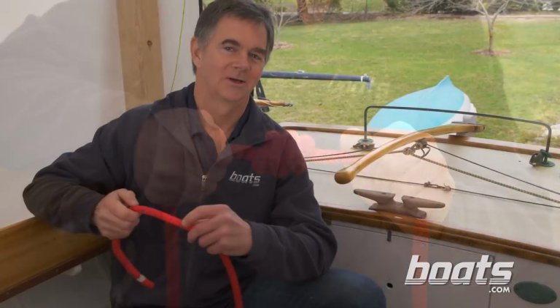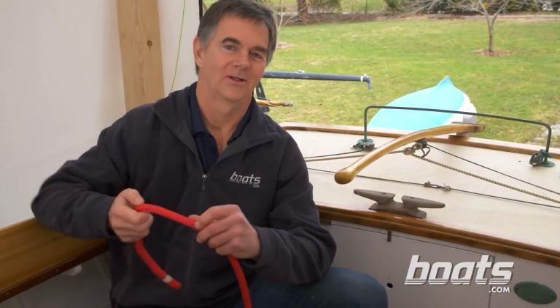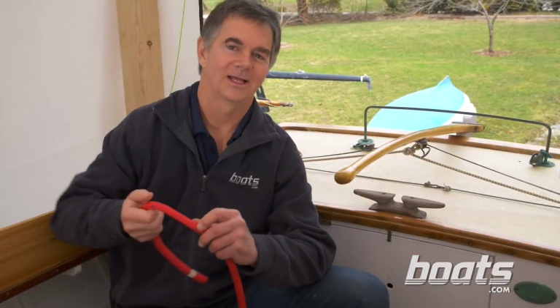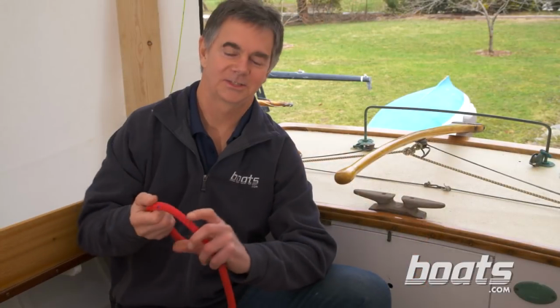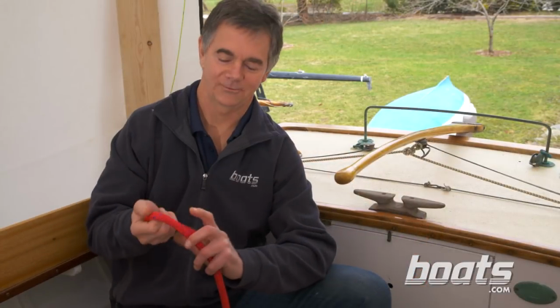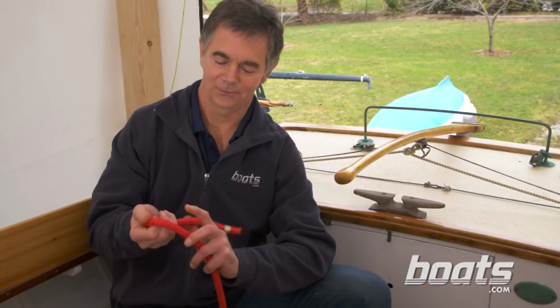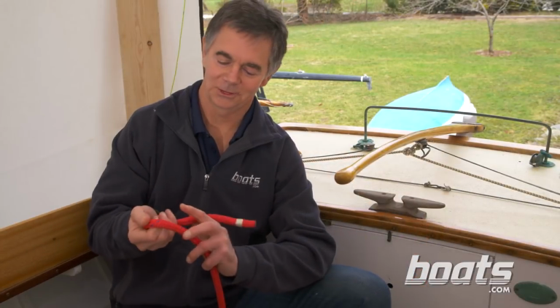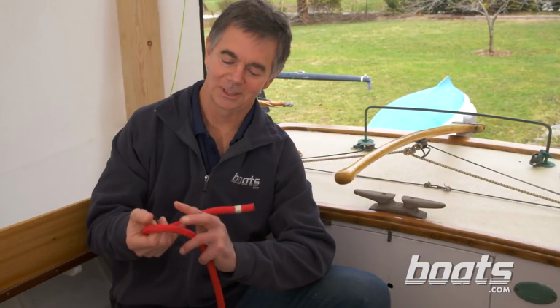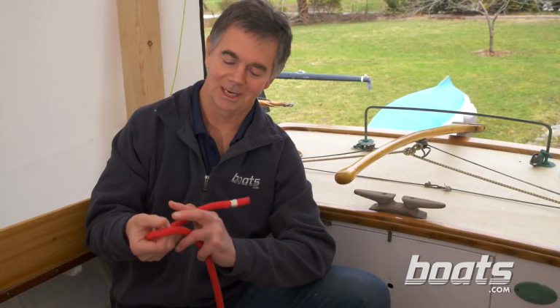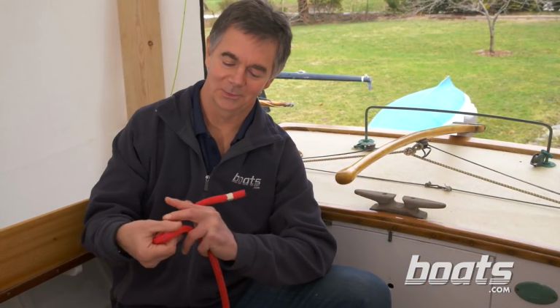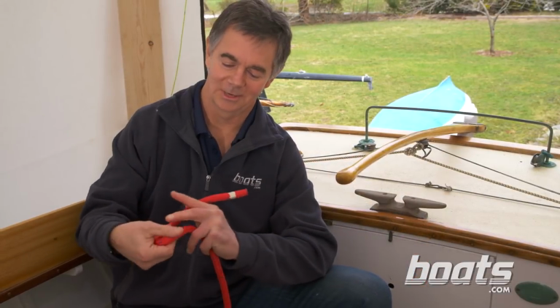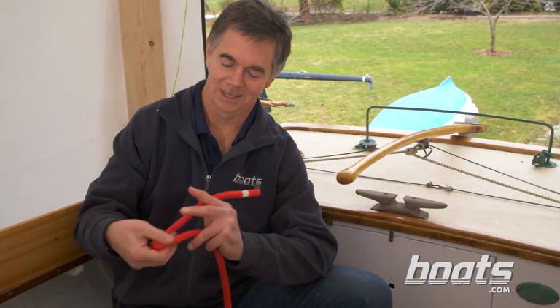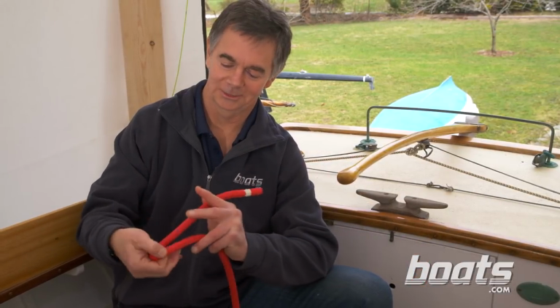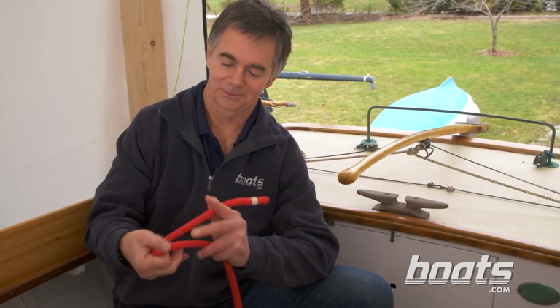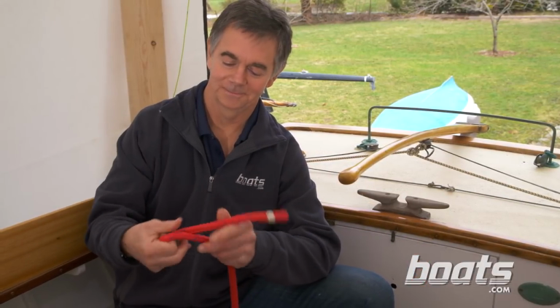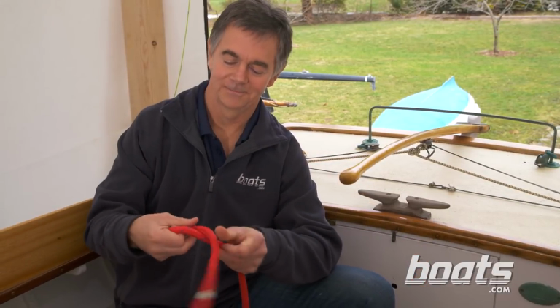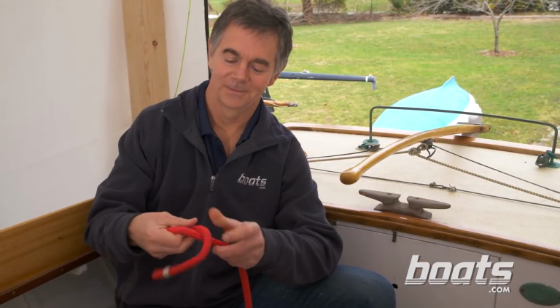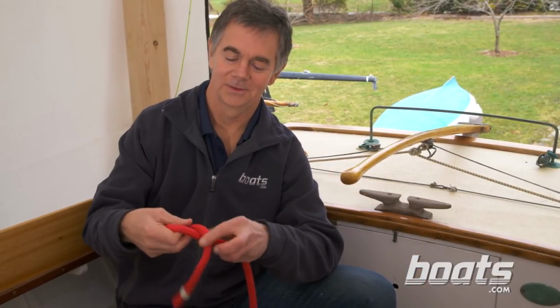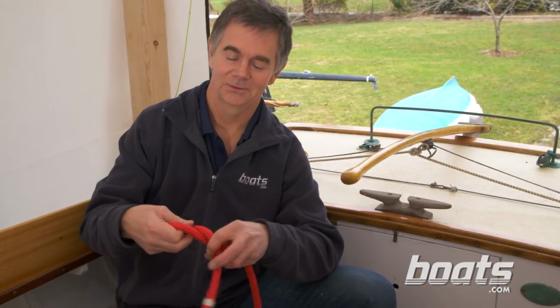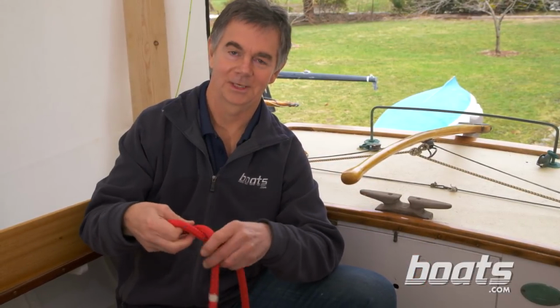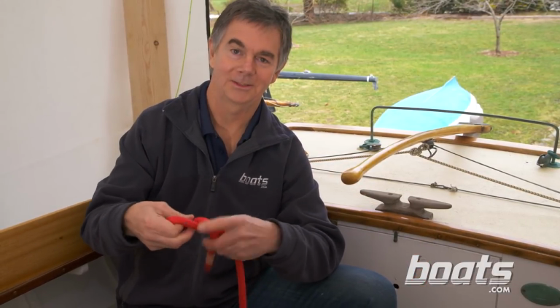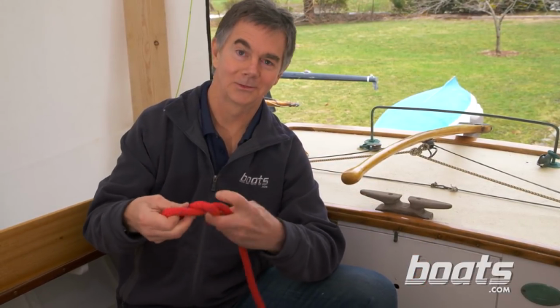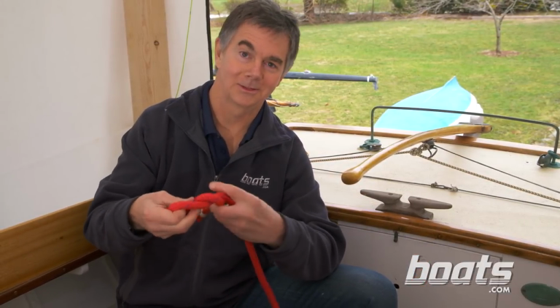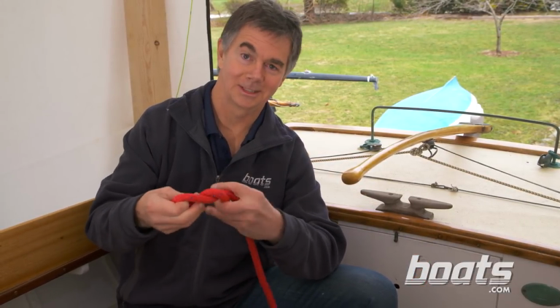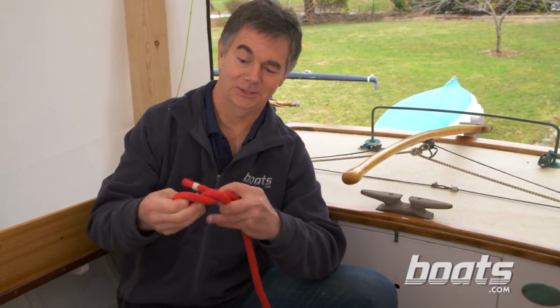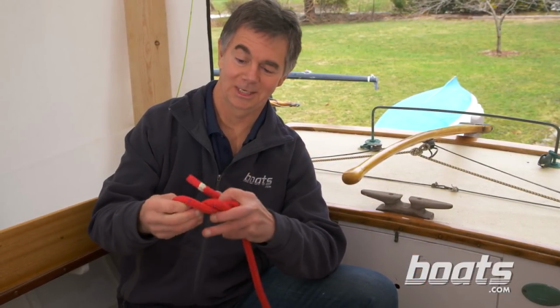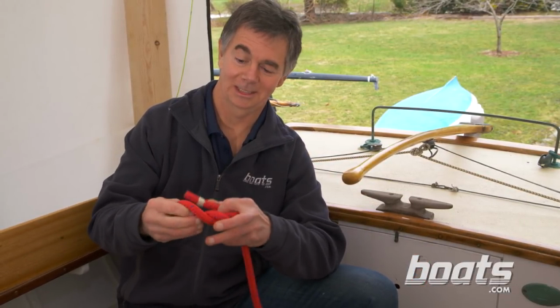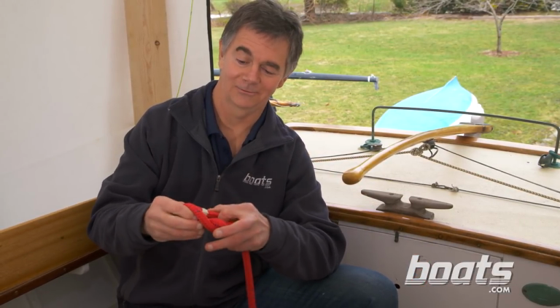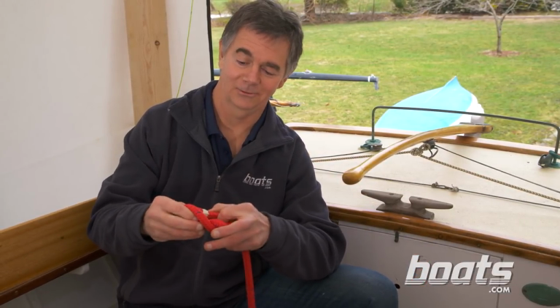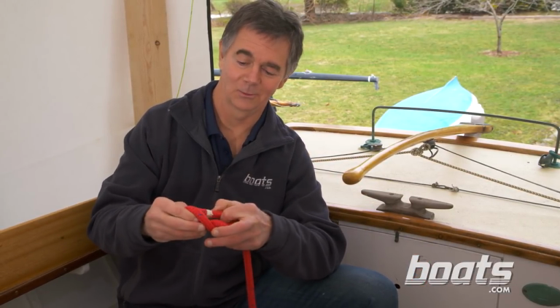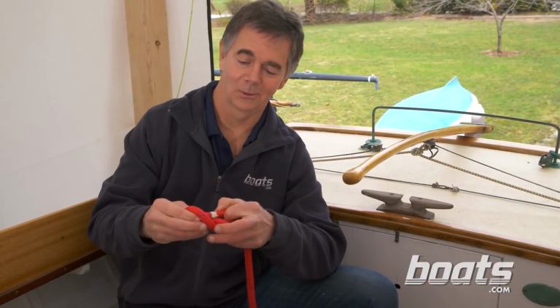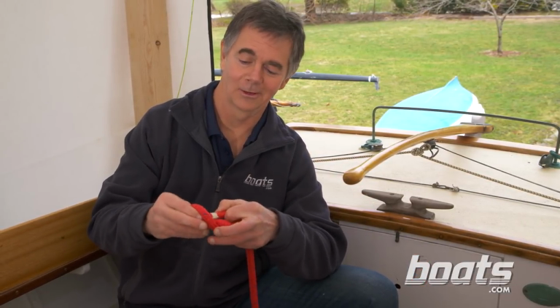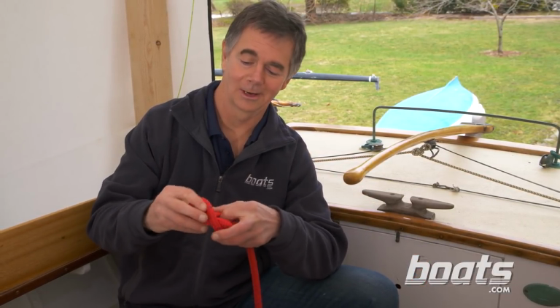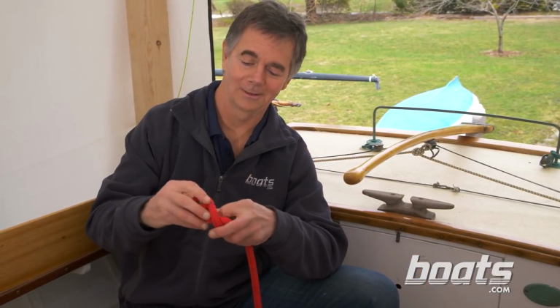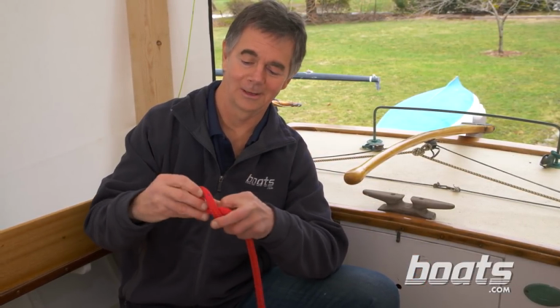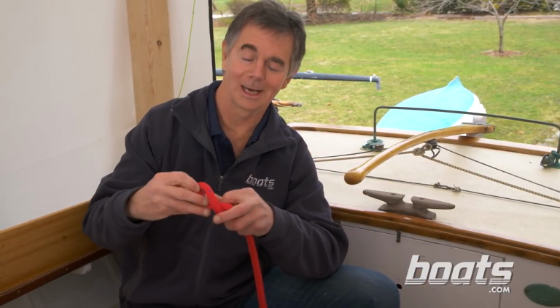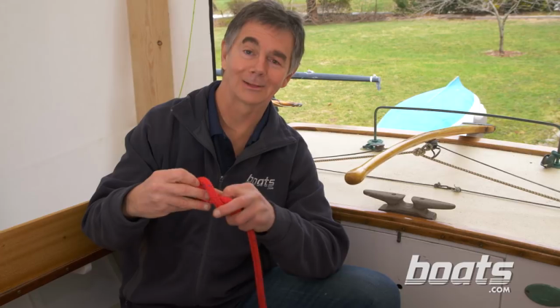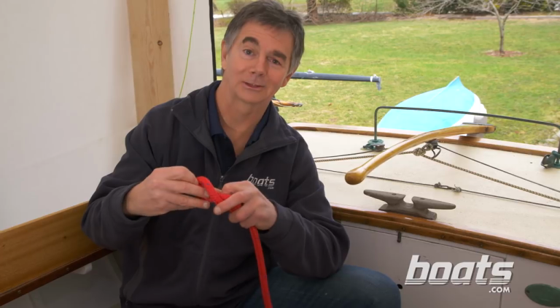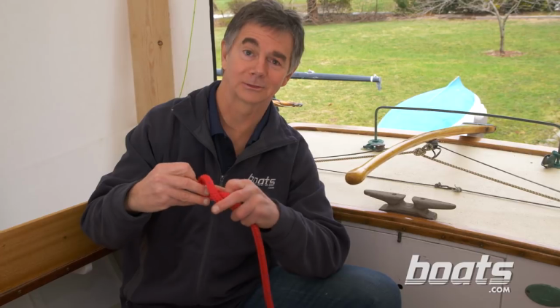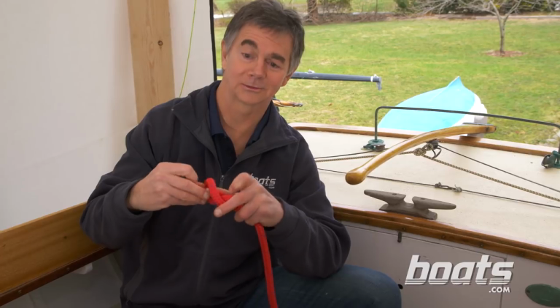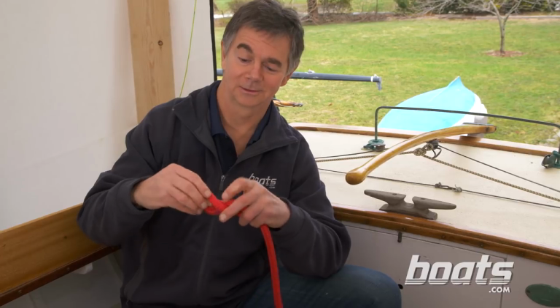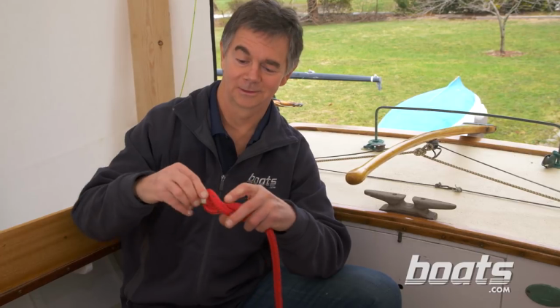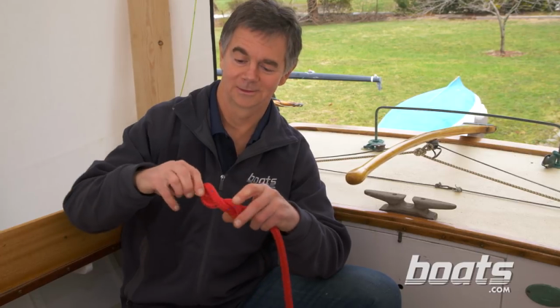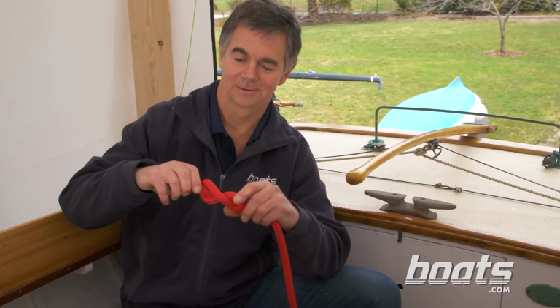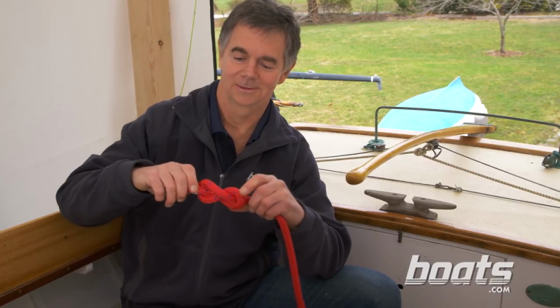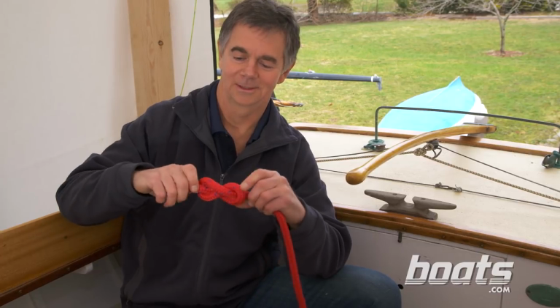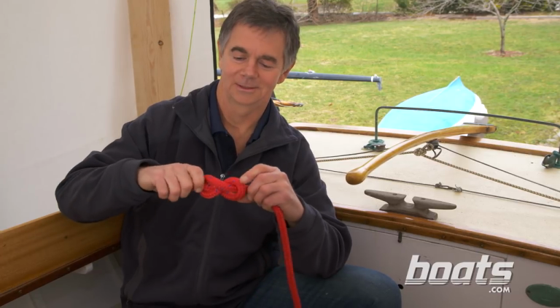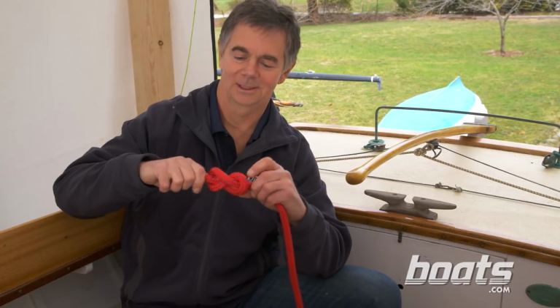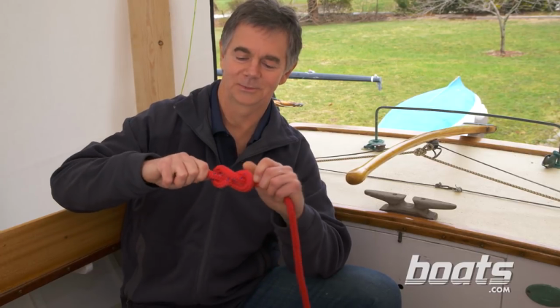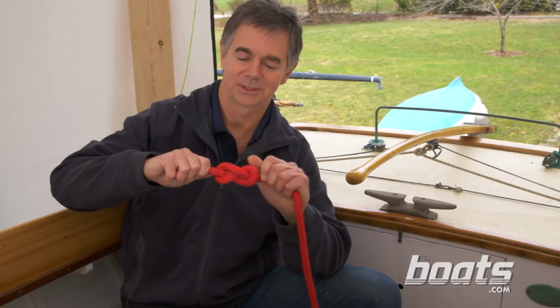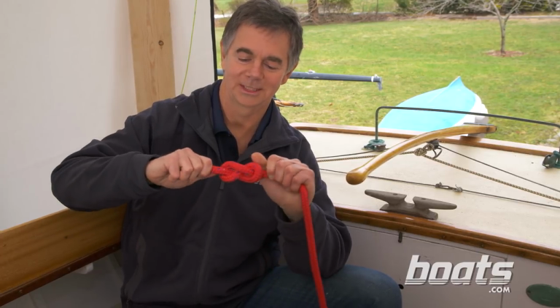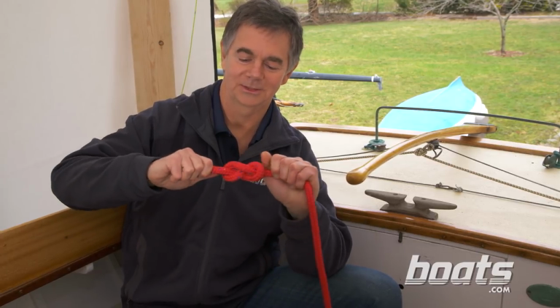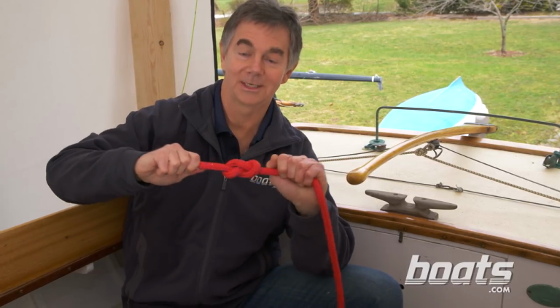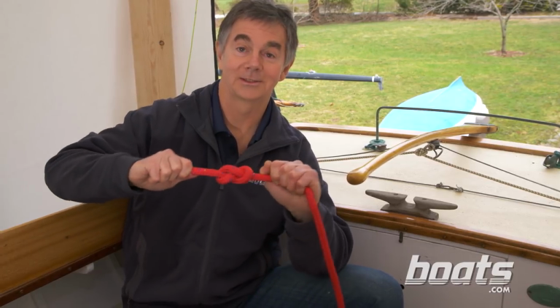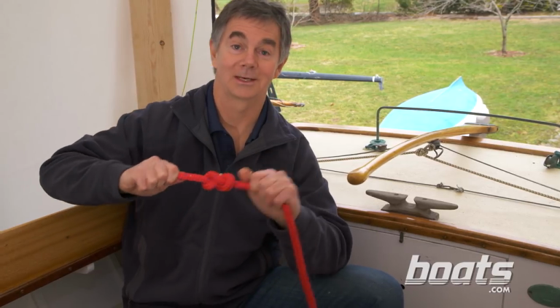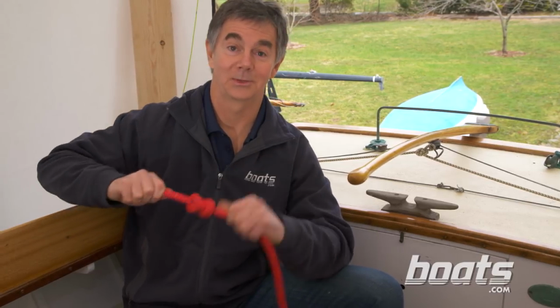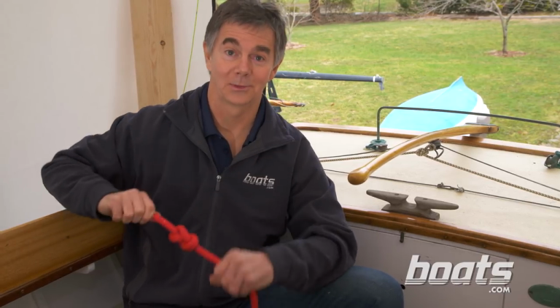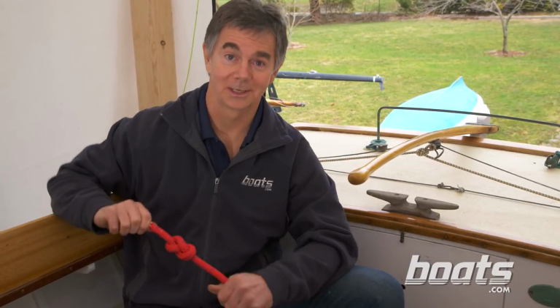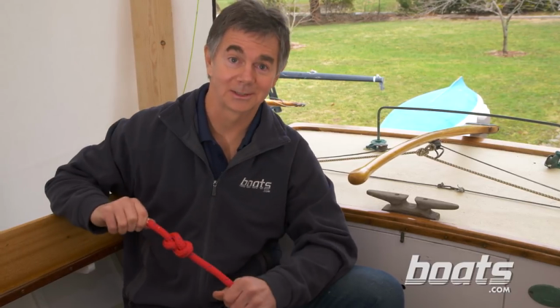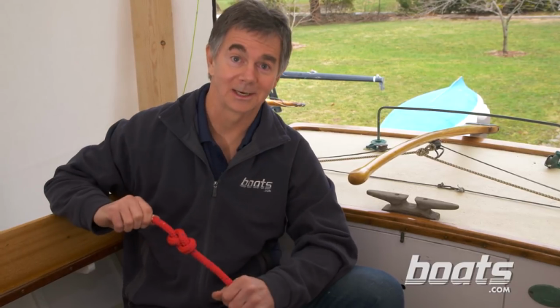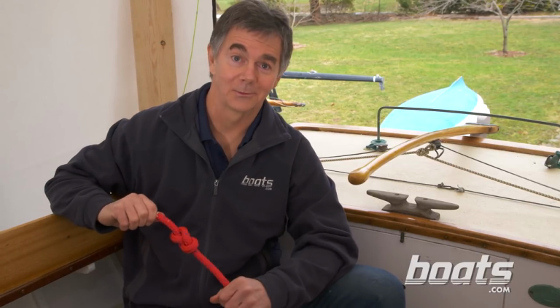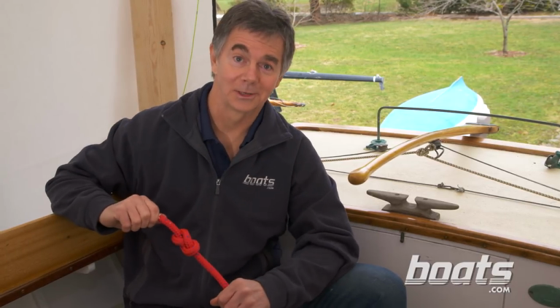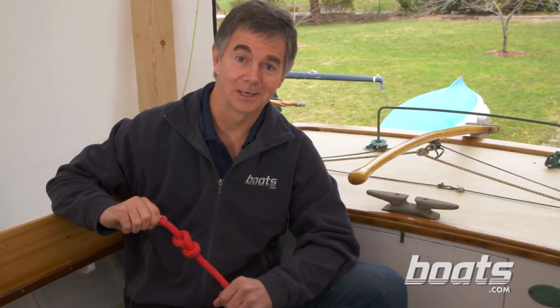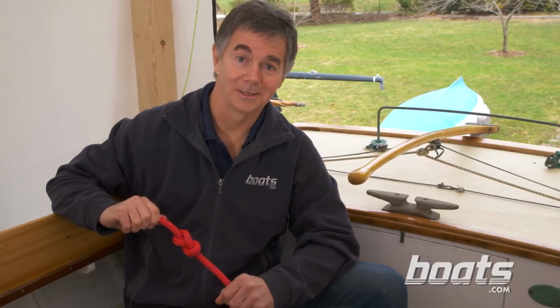That's it for stopper knots. Stay tuned to the channel for more knot lessons, and come see us anytime you want to tie one on.